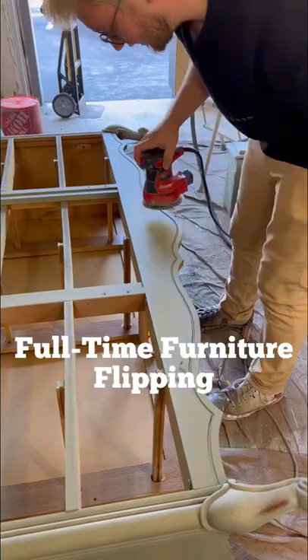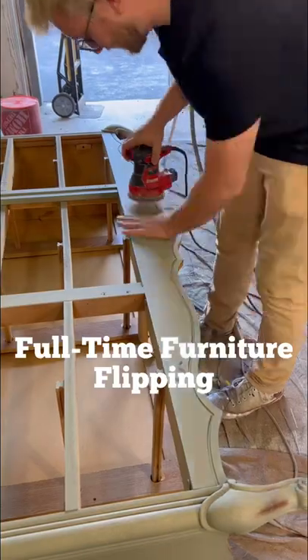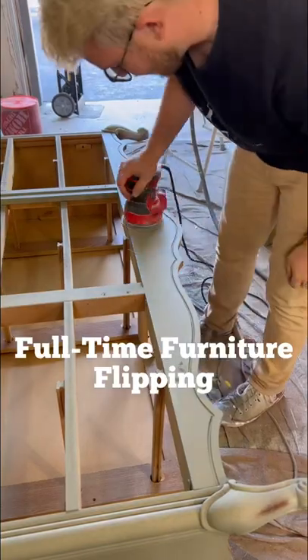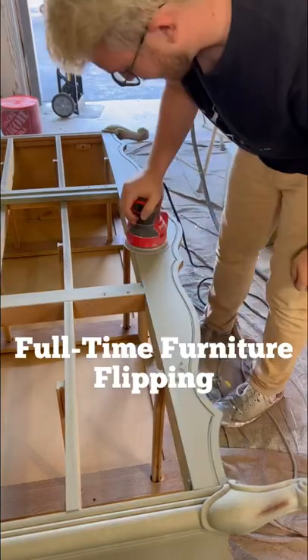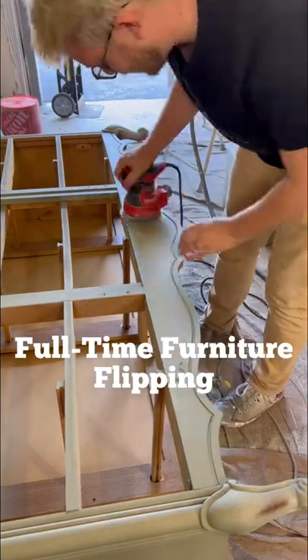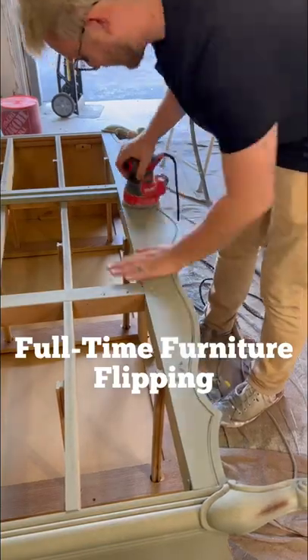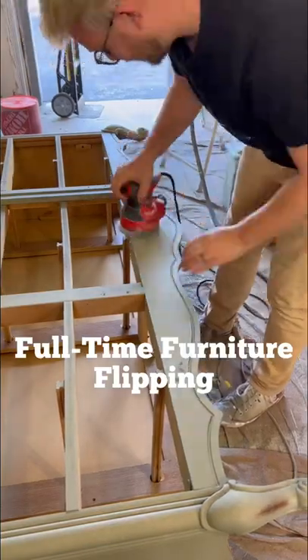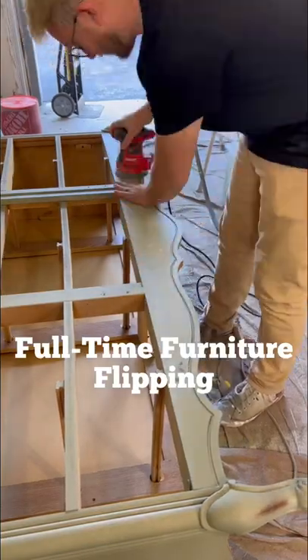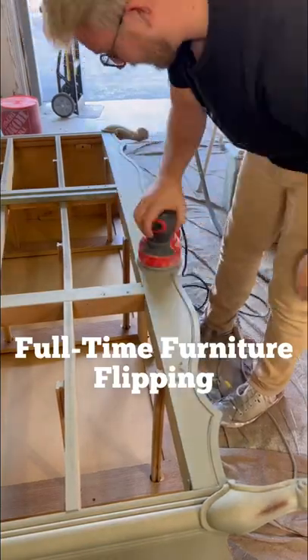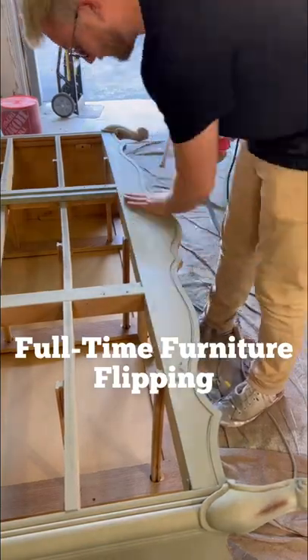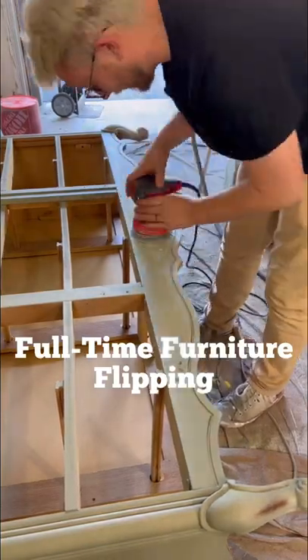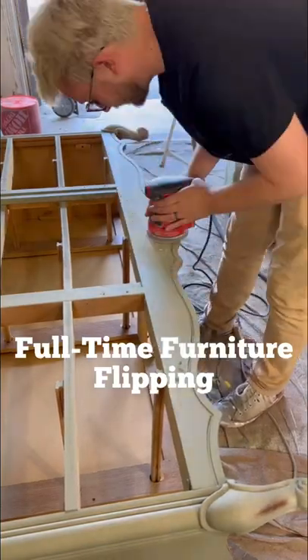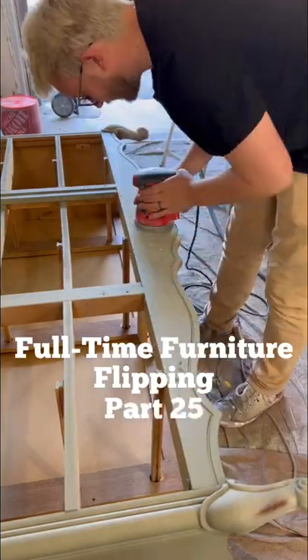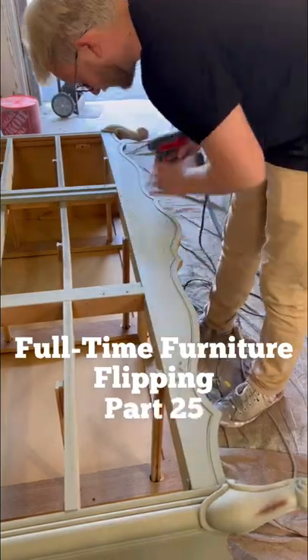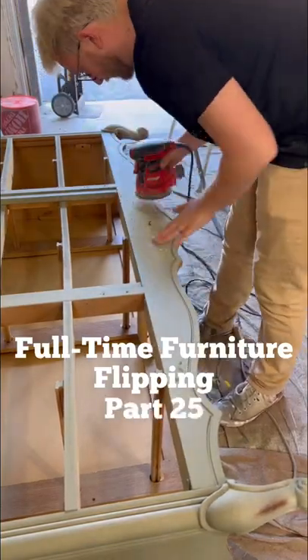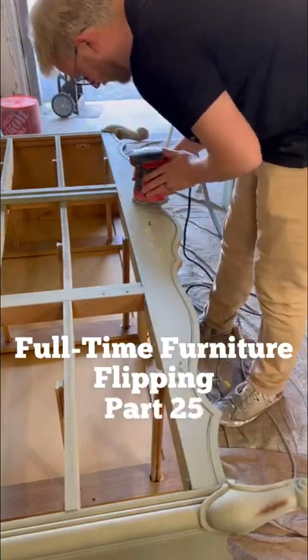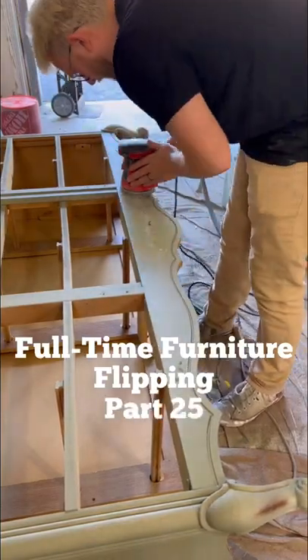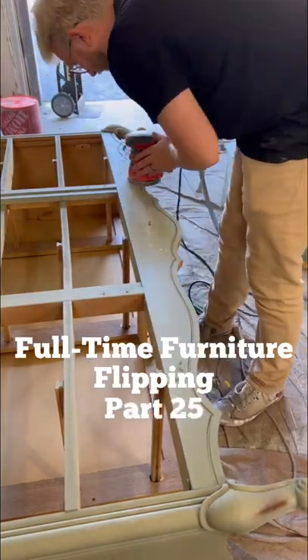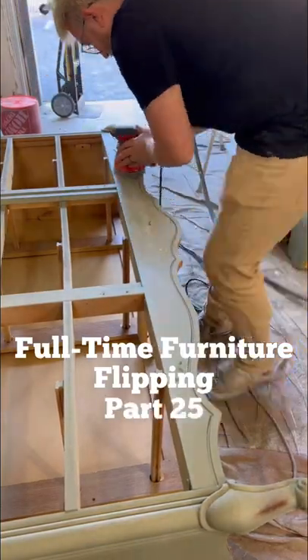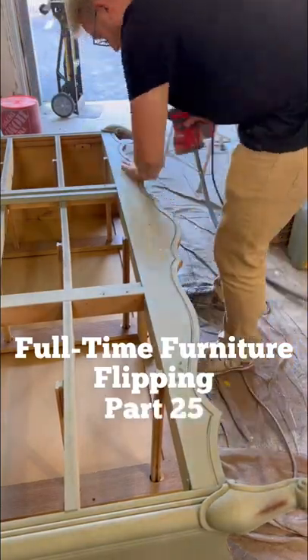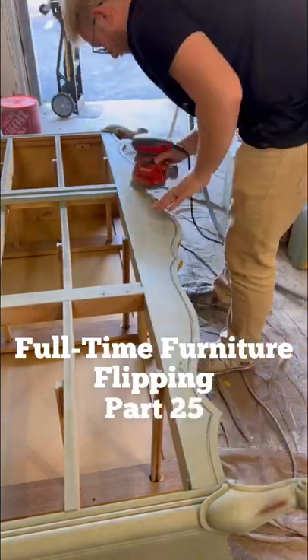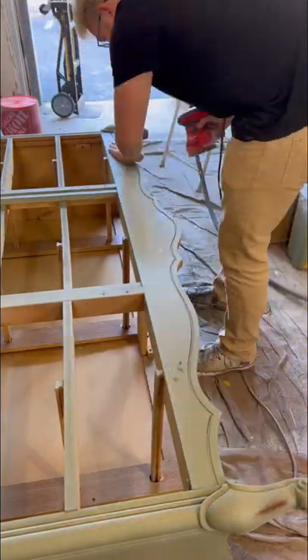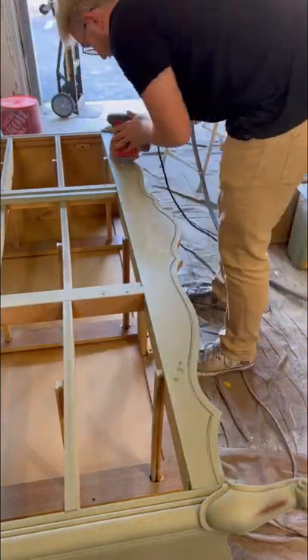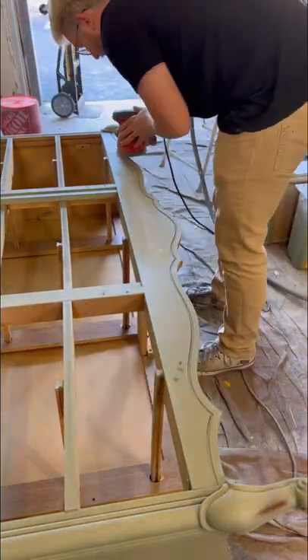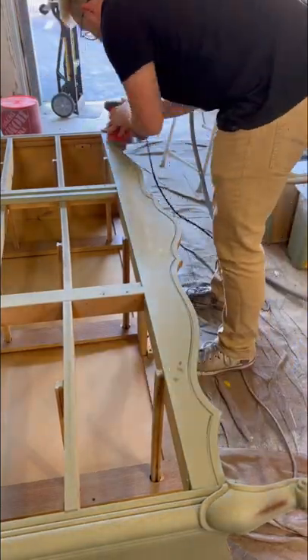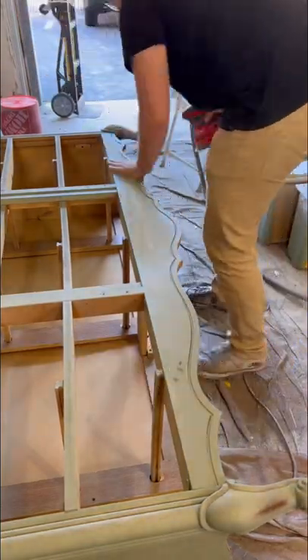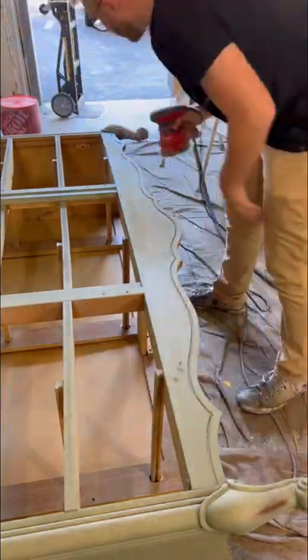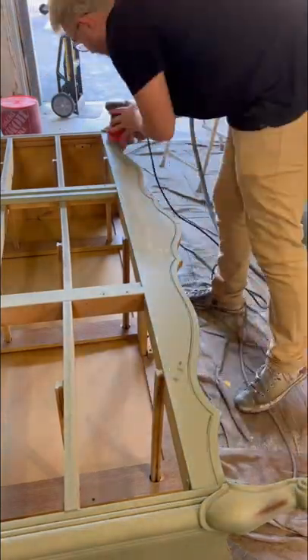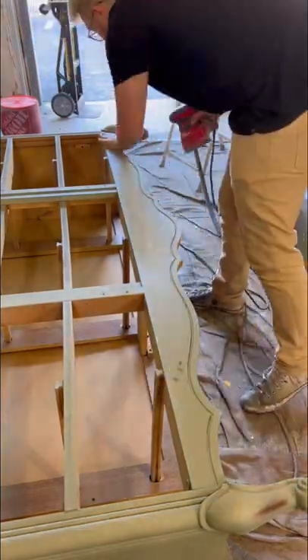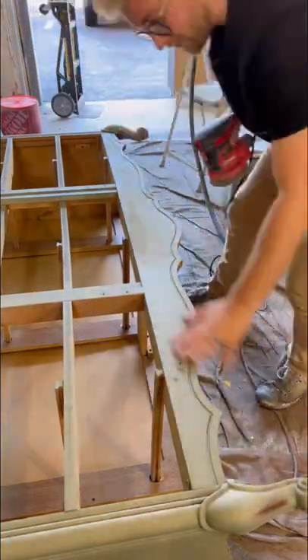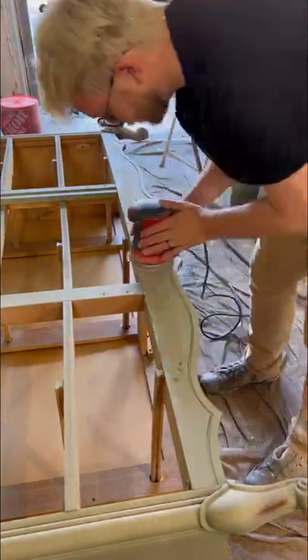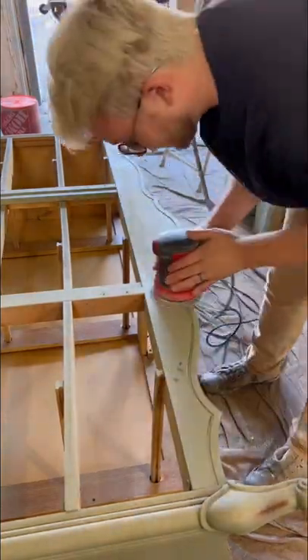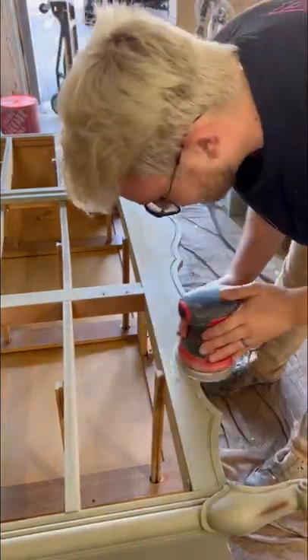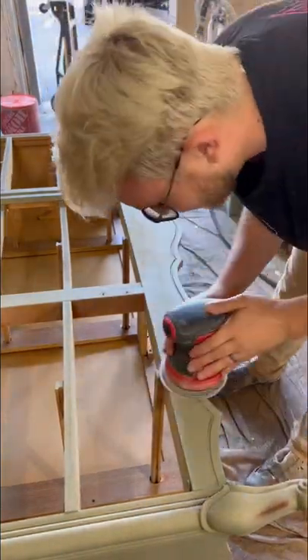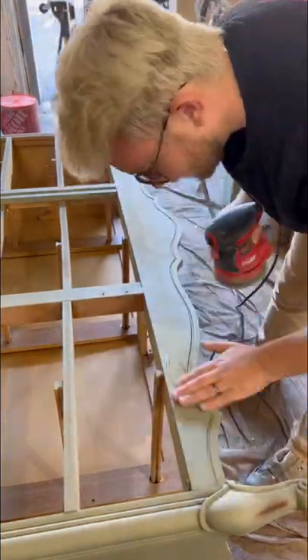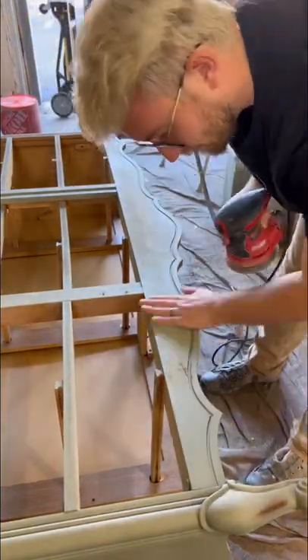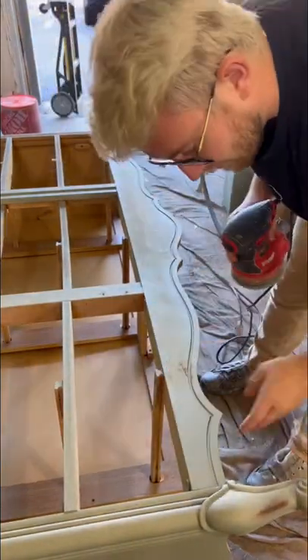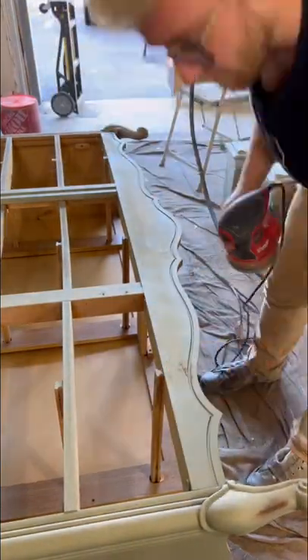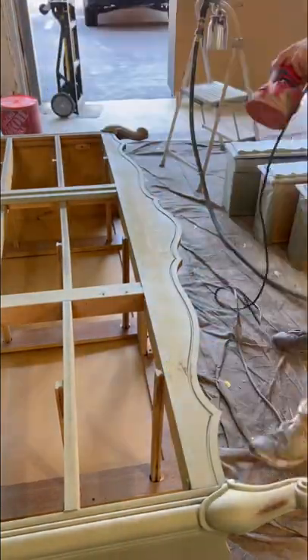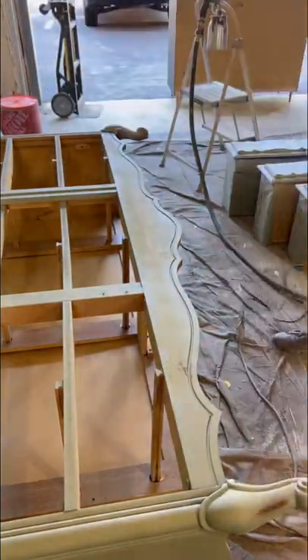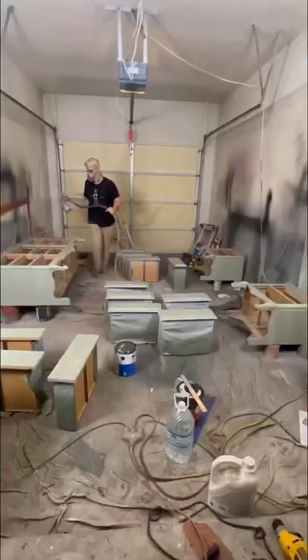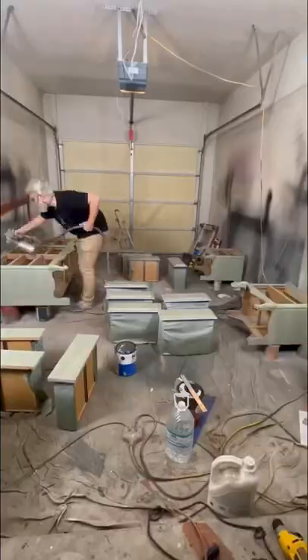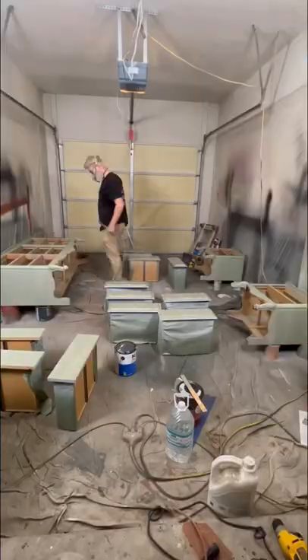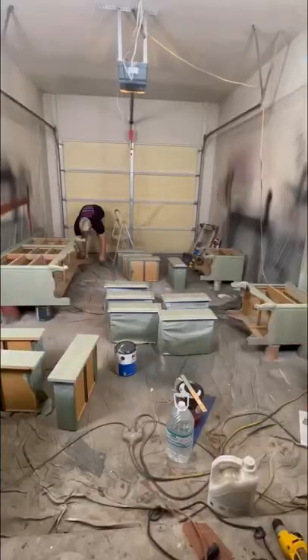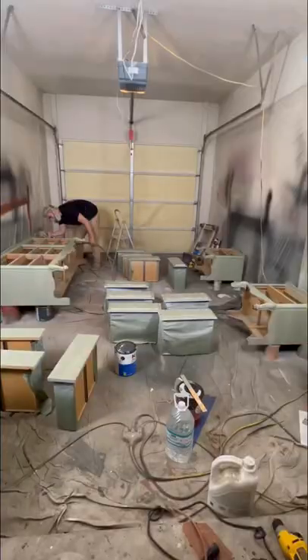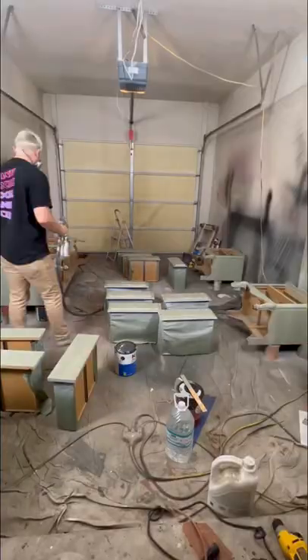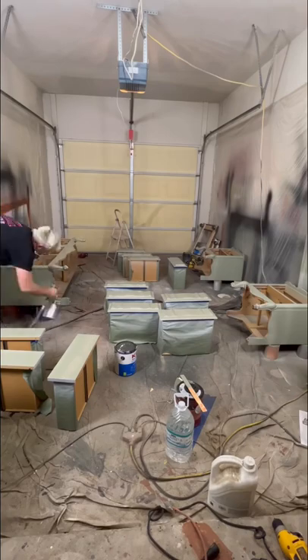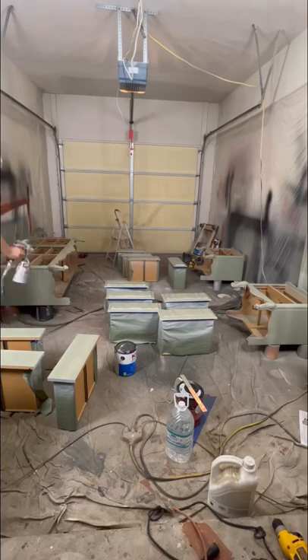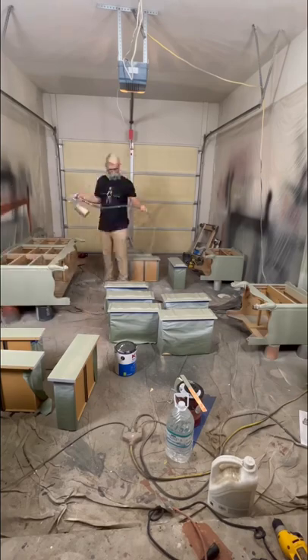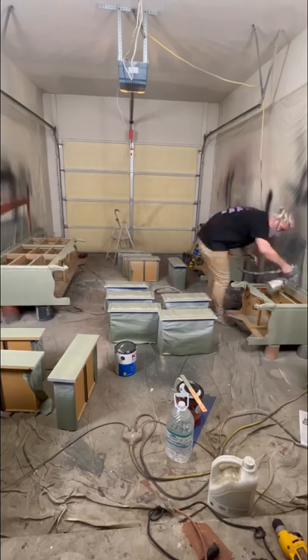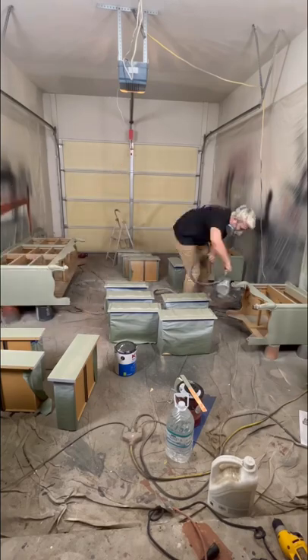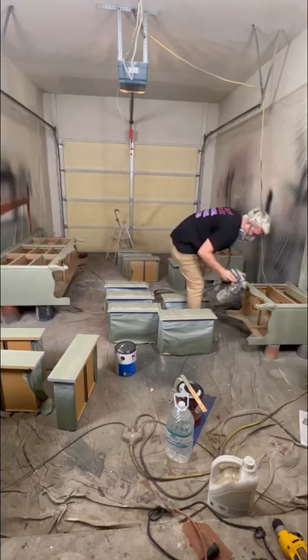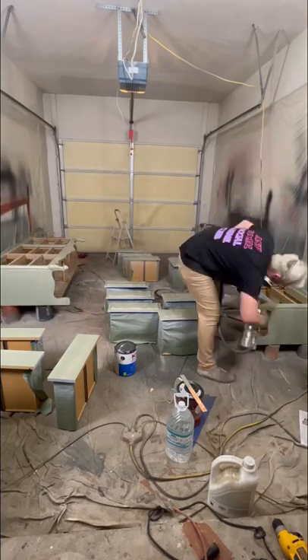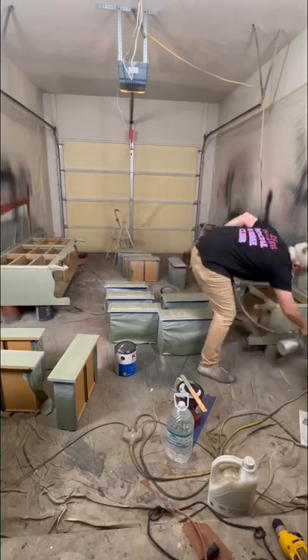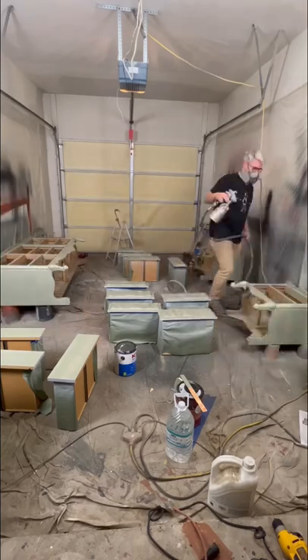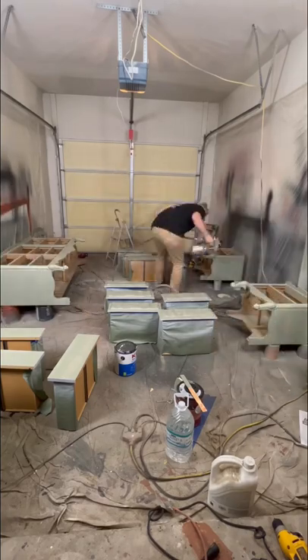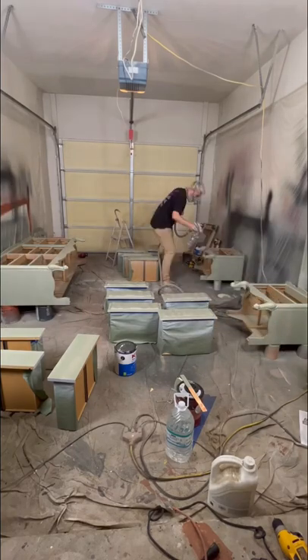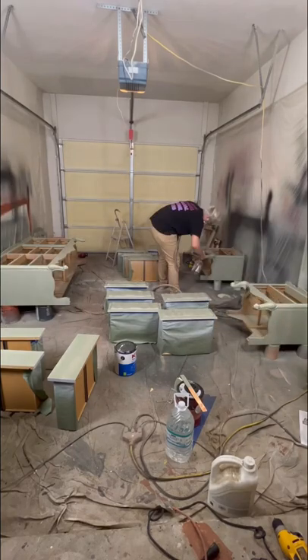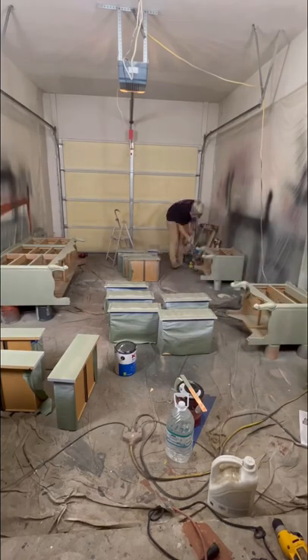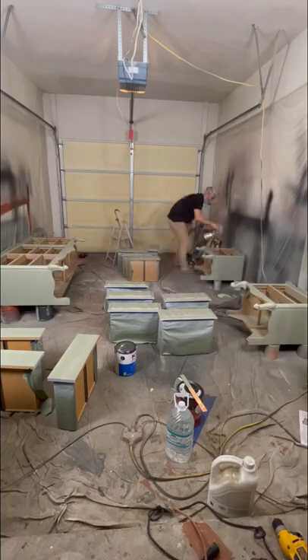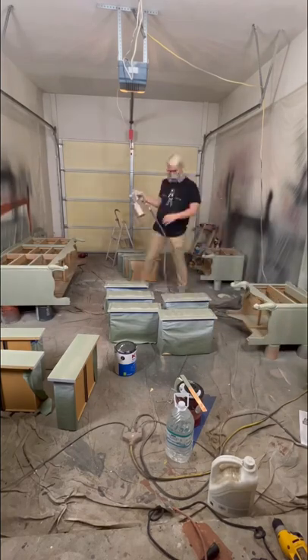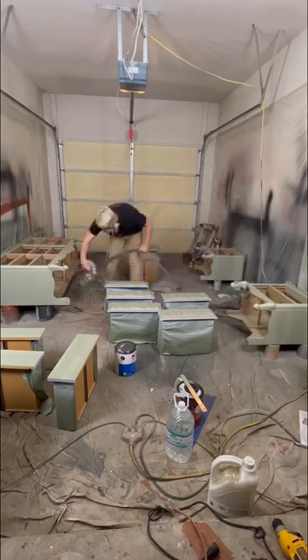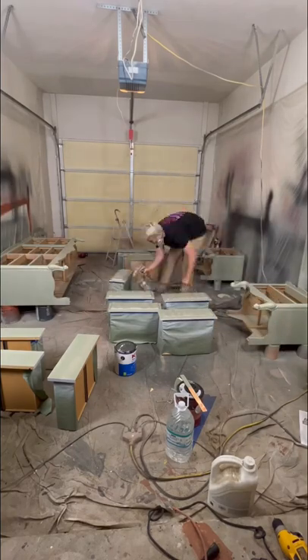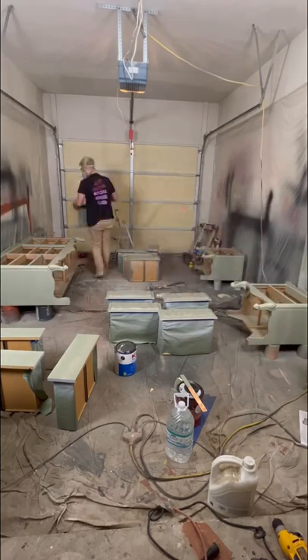Full-time furniture flipping, part 25. On this fine Thursday morning we started off by sanding off some drip marks and doing another coat of paint.